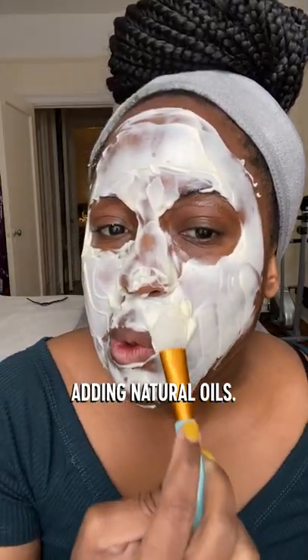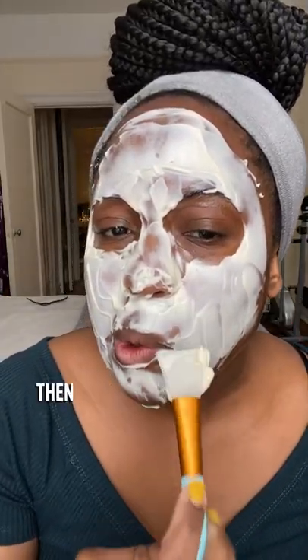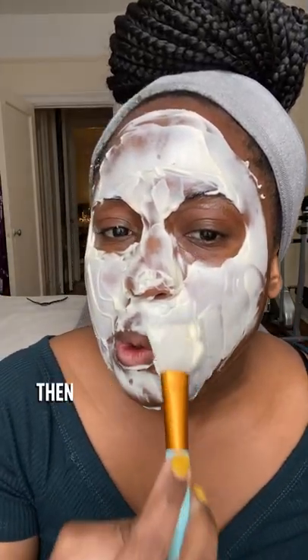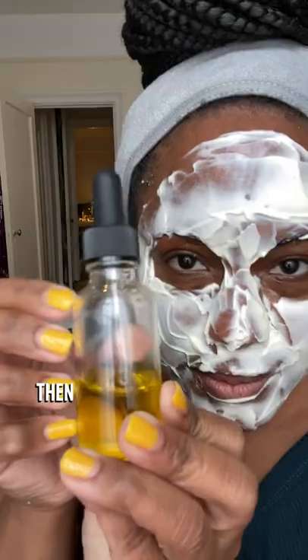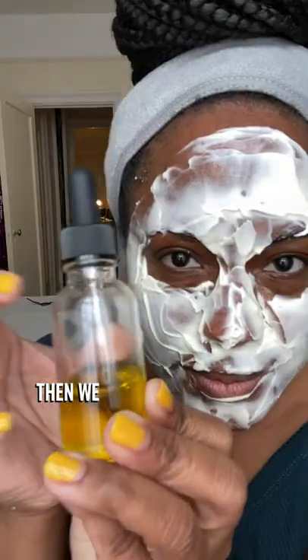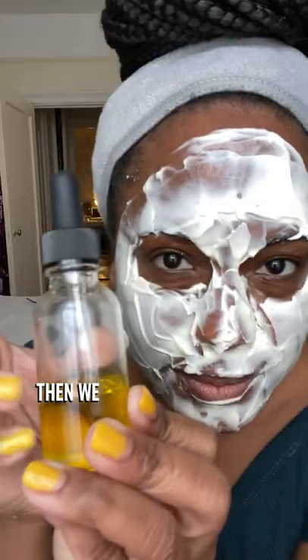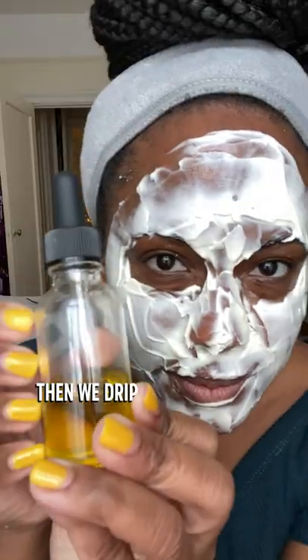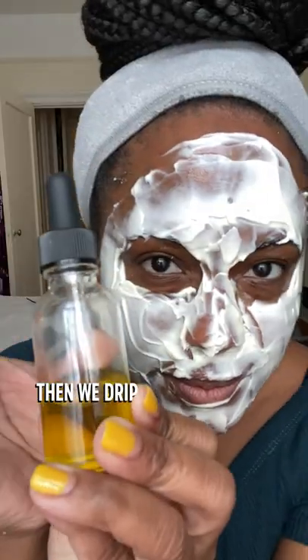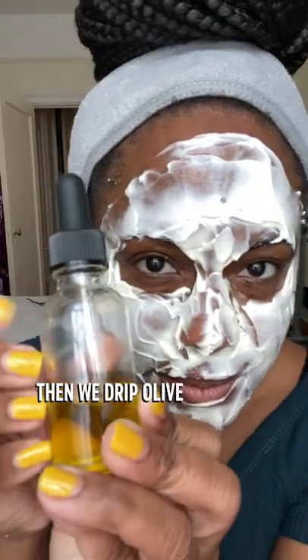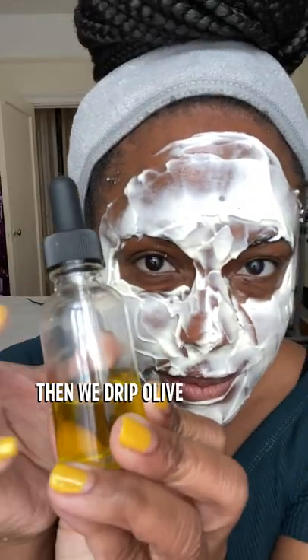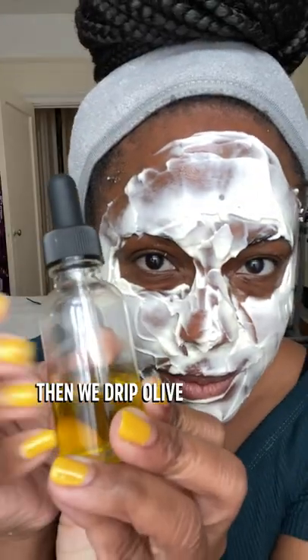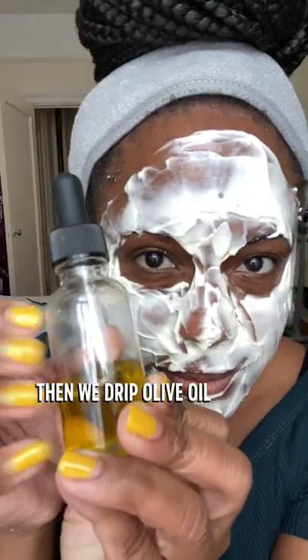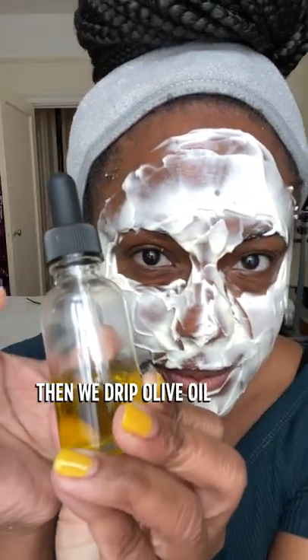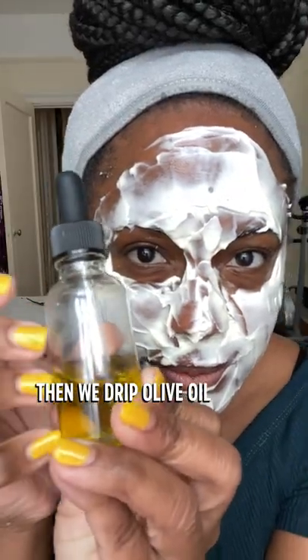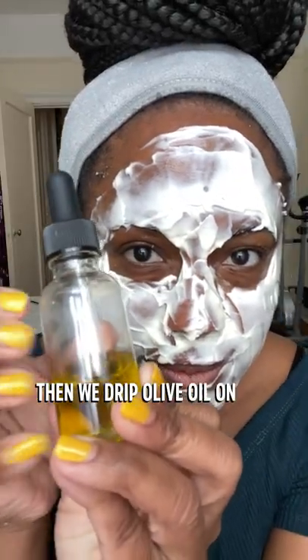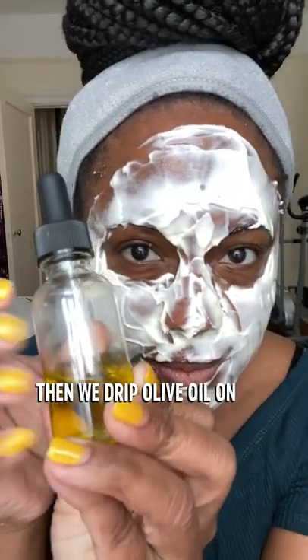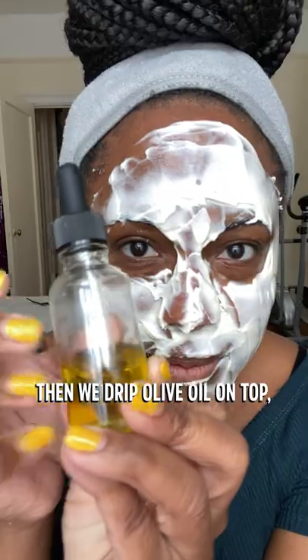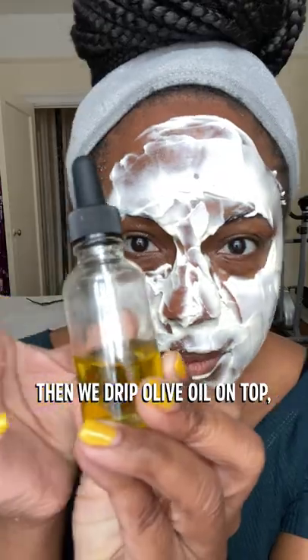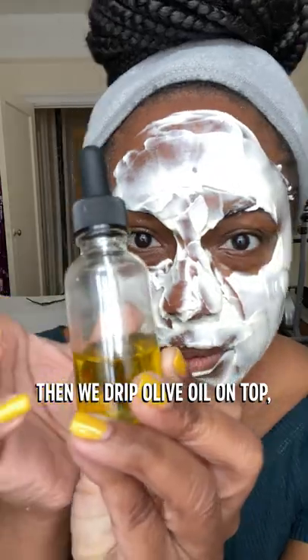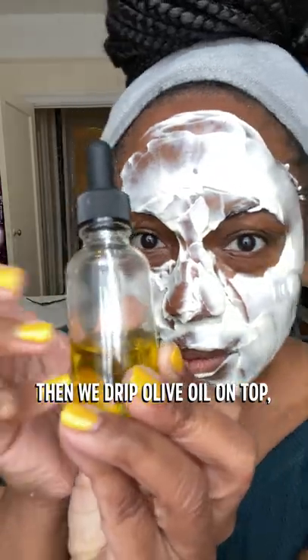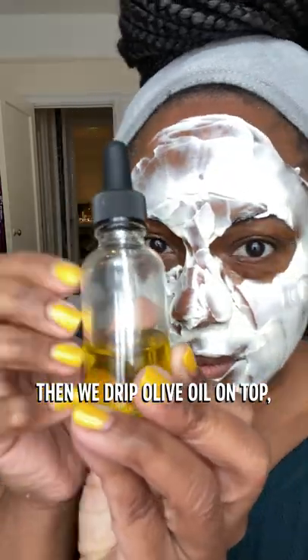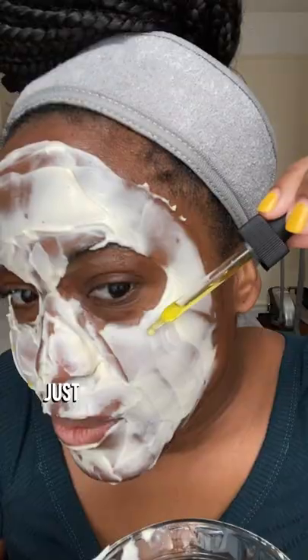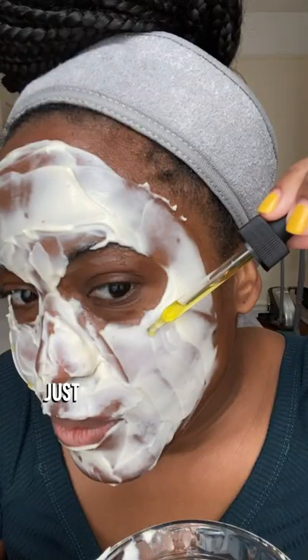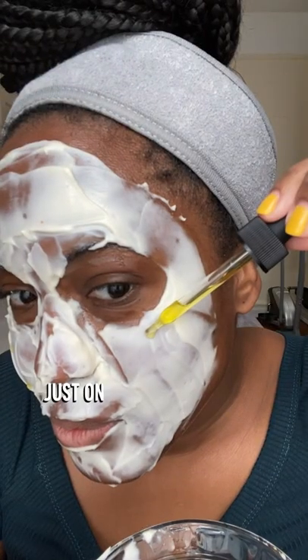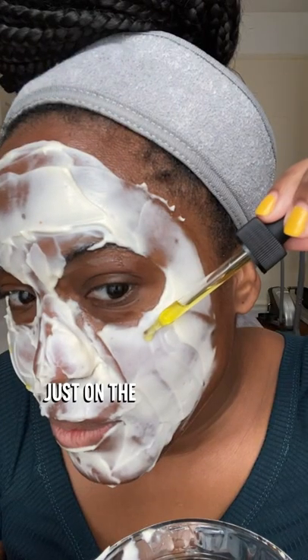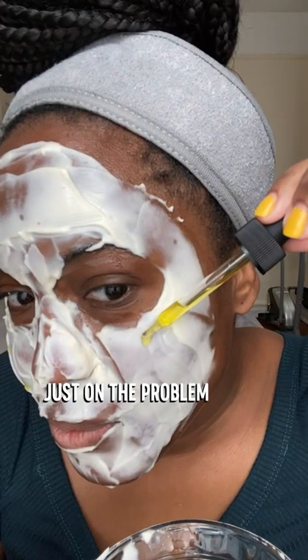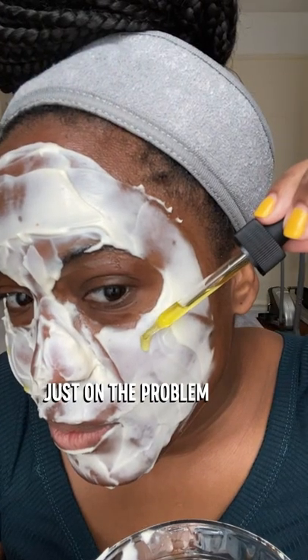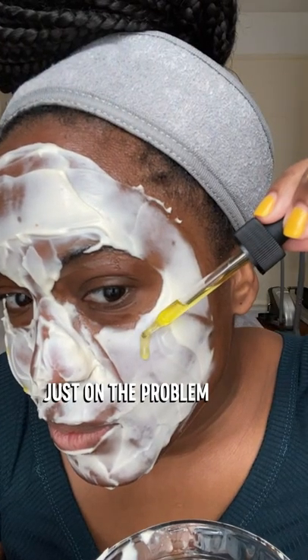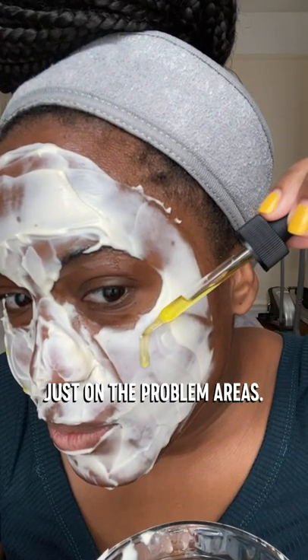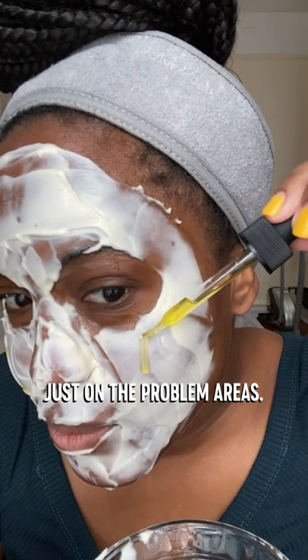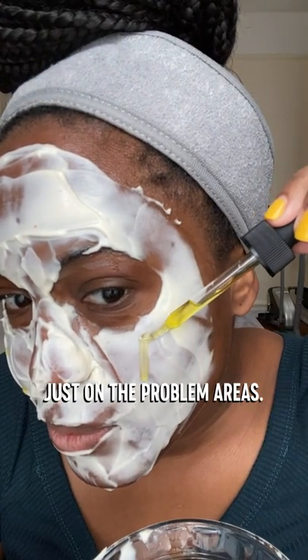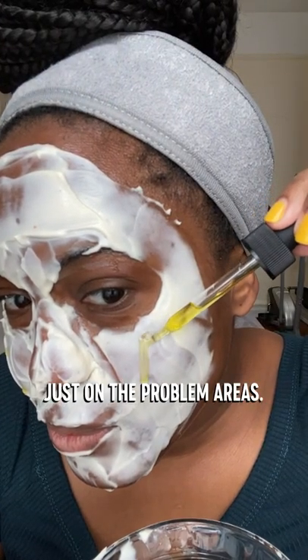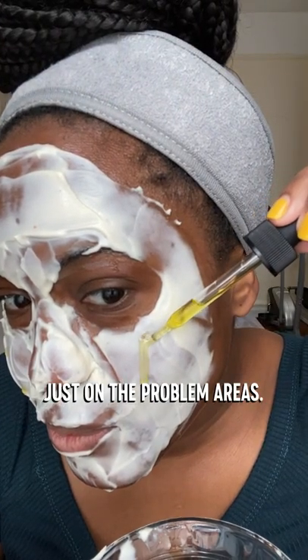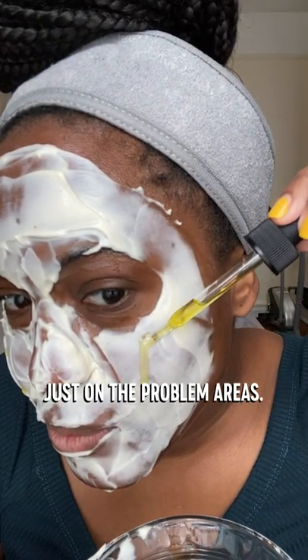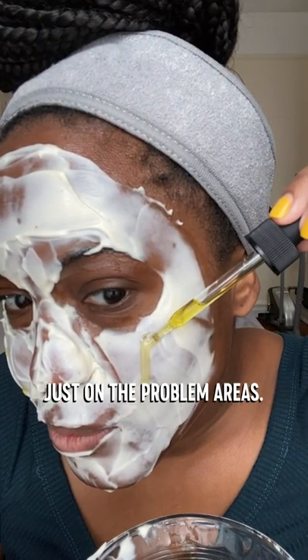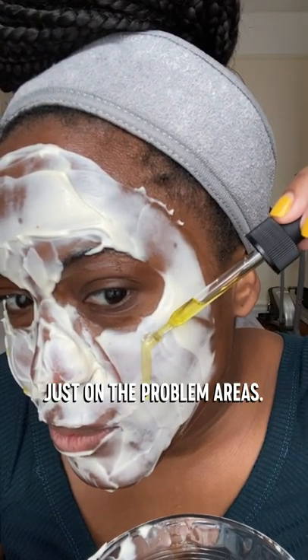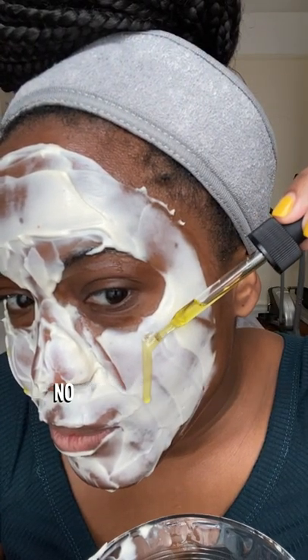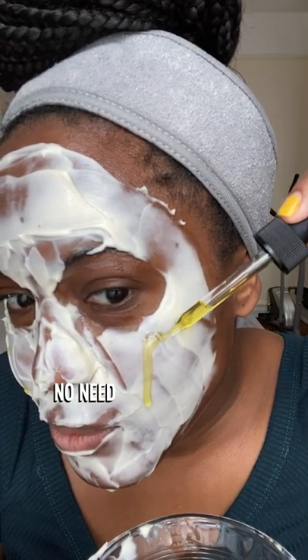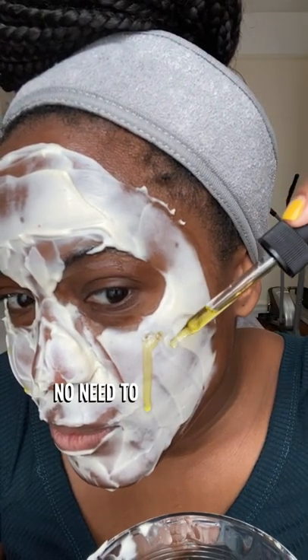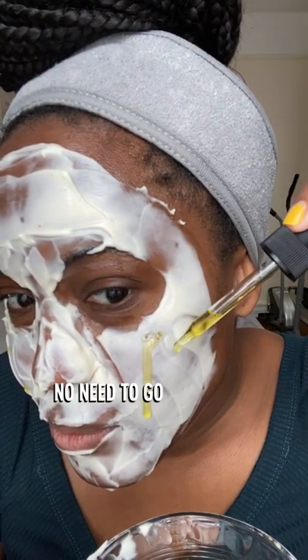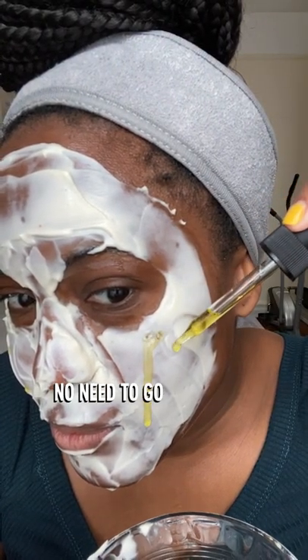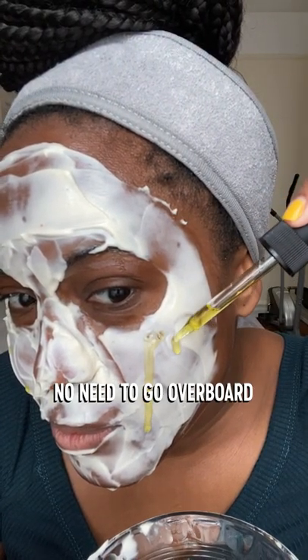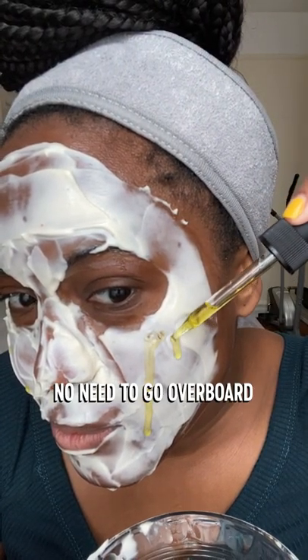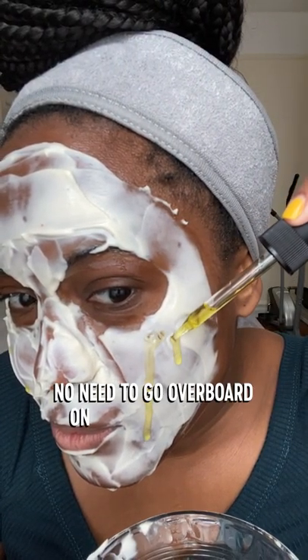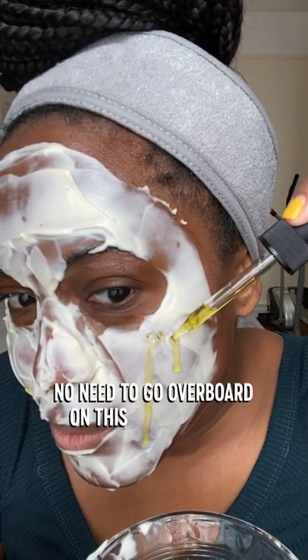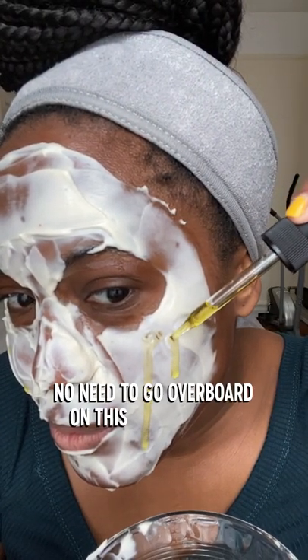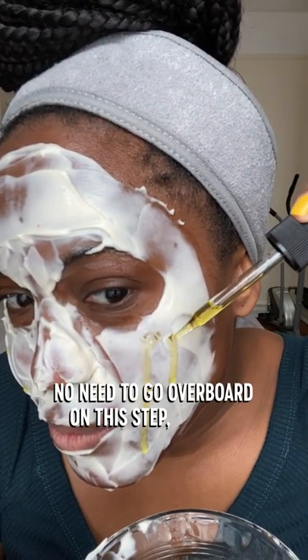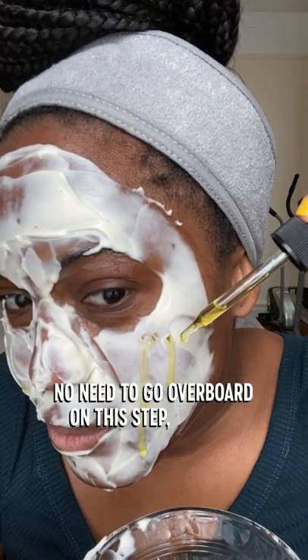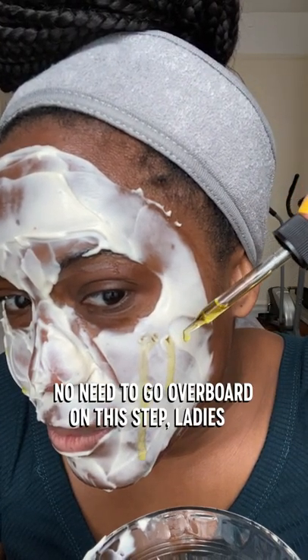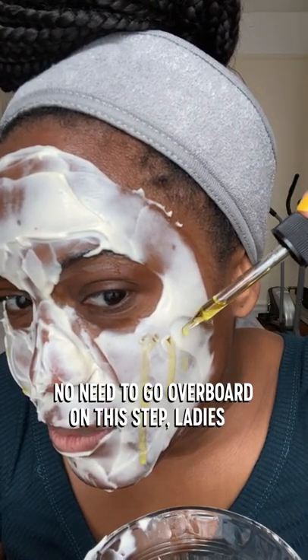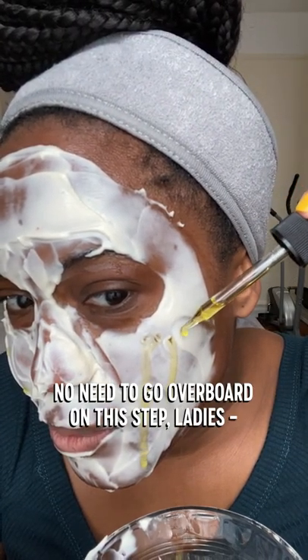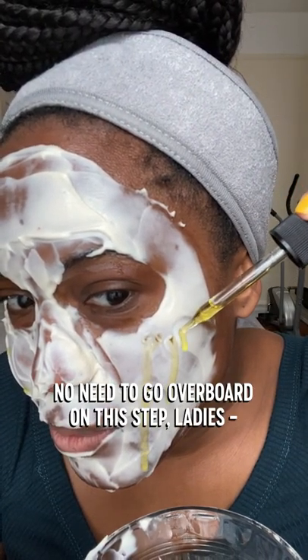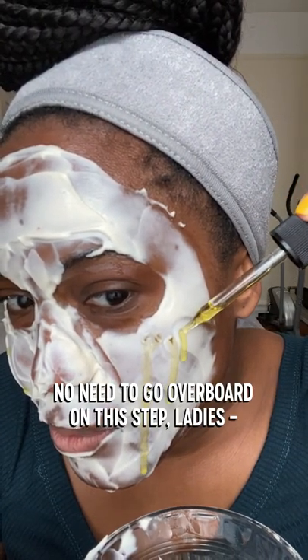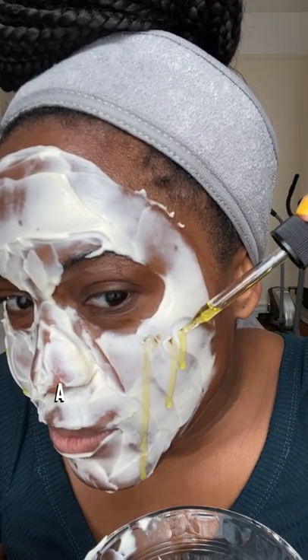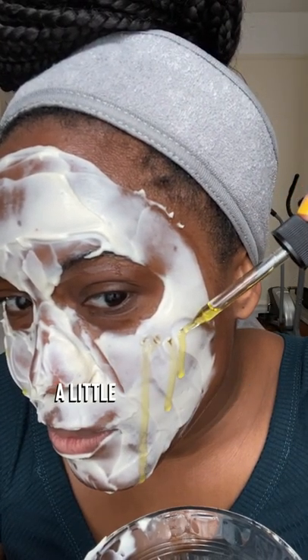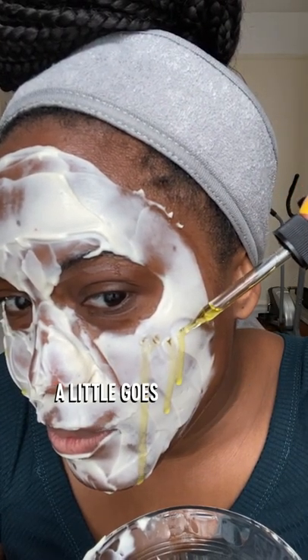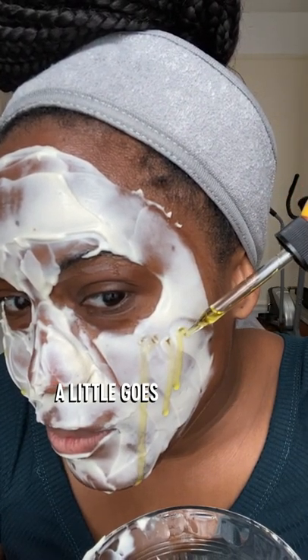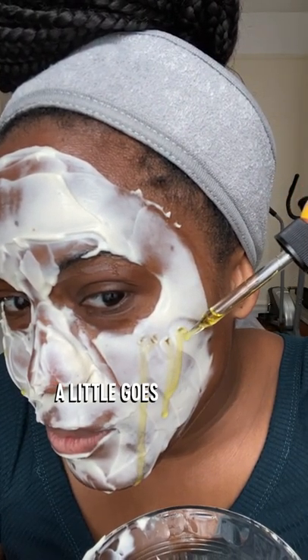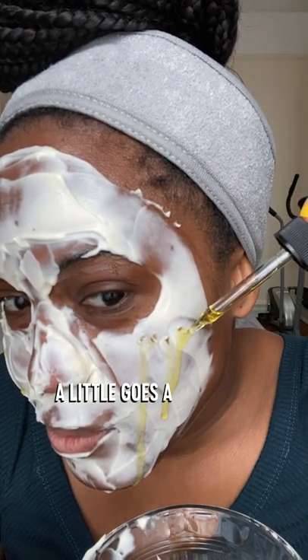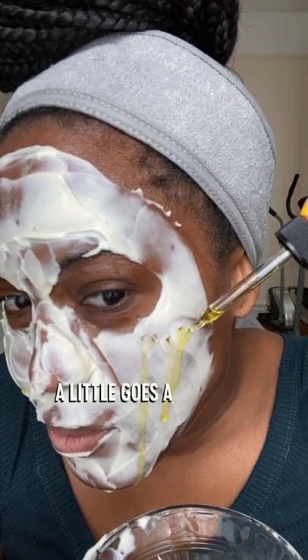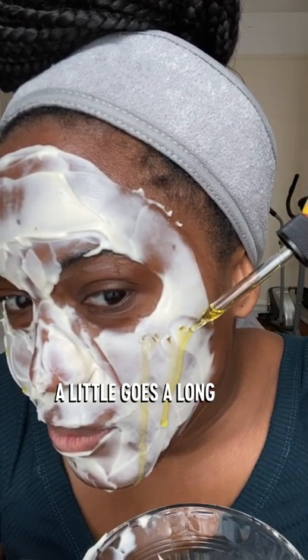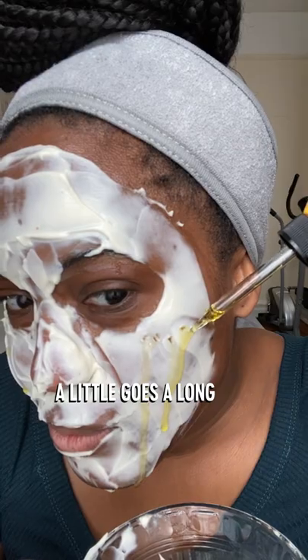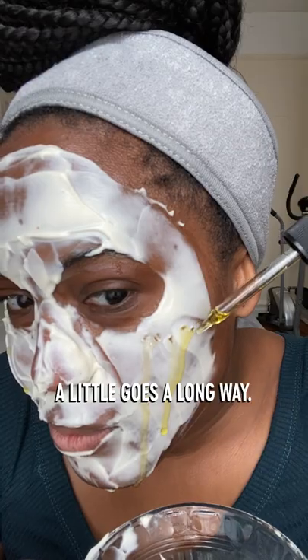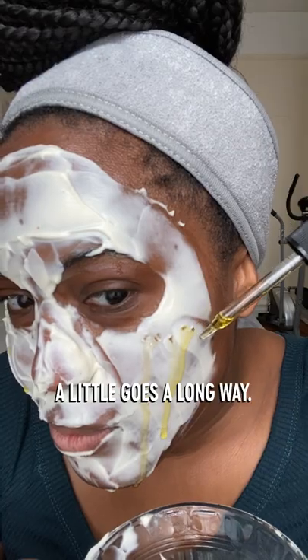Then we drip olive oil on top, just on the problem areas. No need to go overboard on this step, ladies. A little goes a long way.